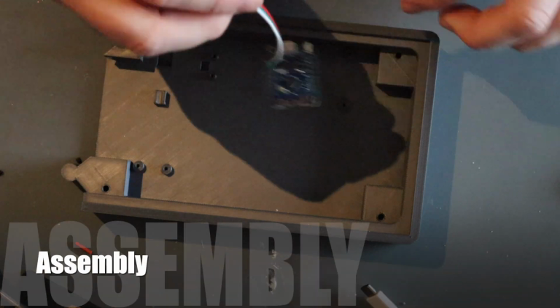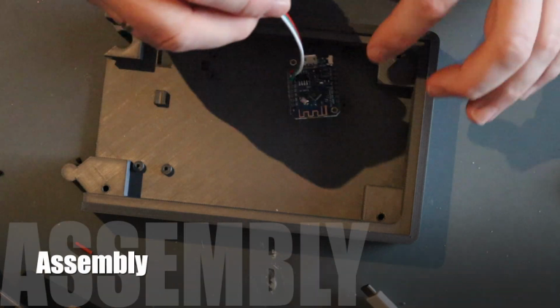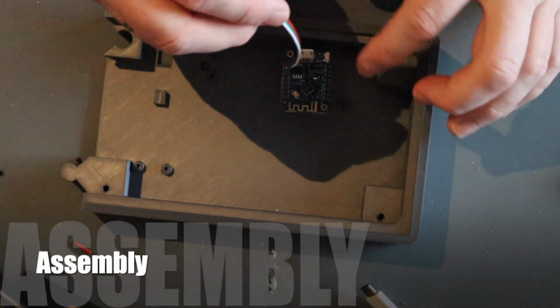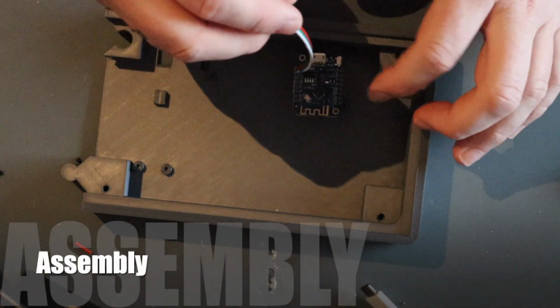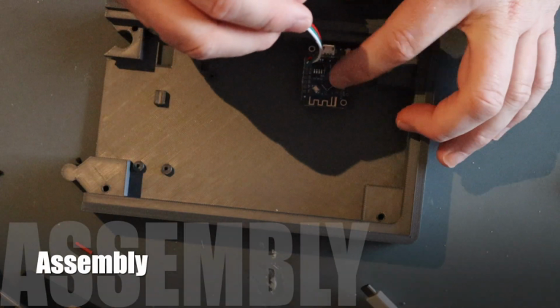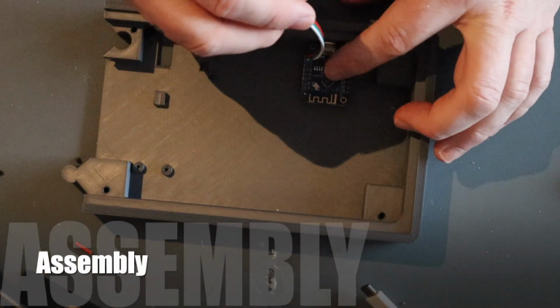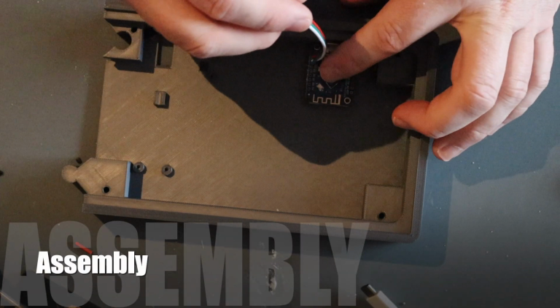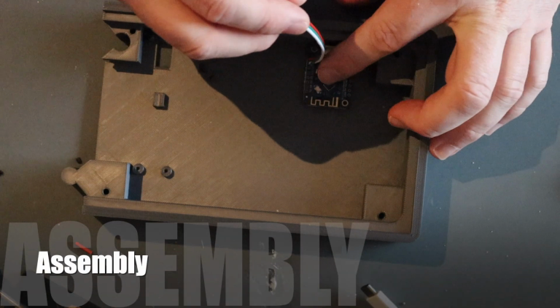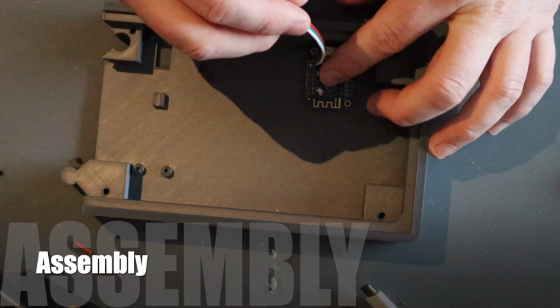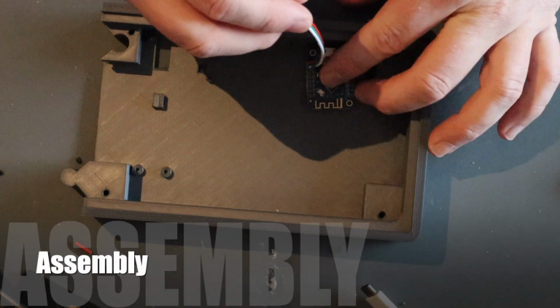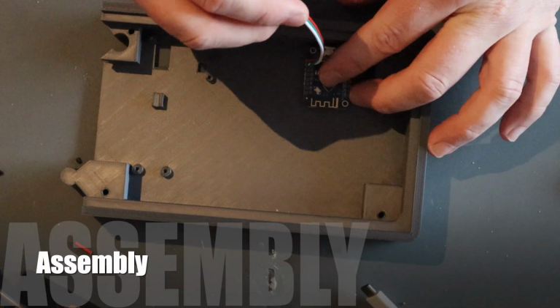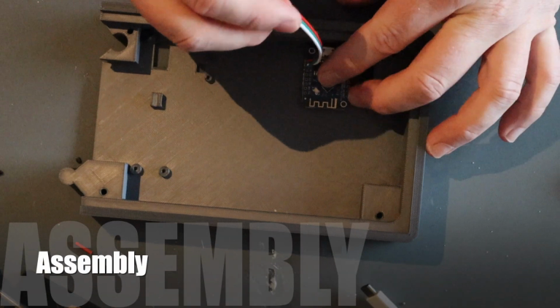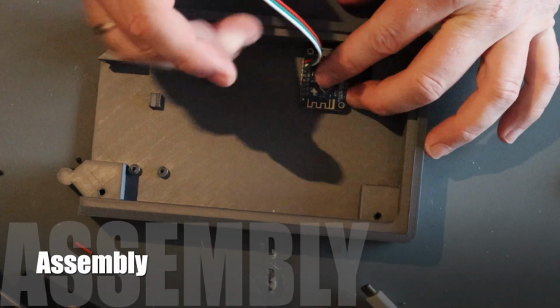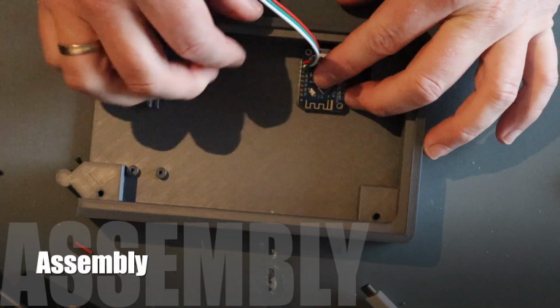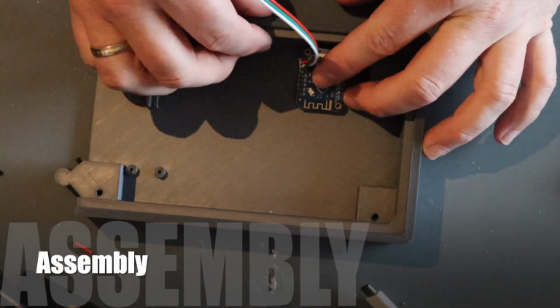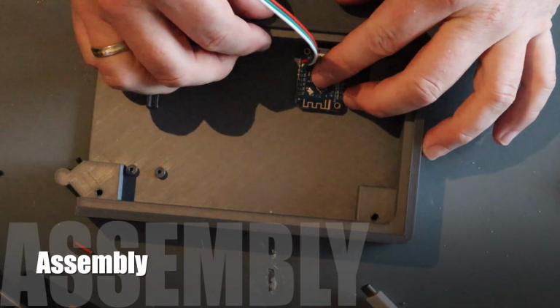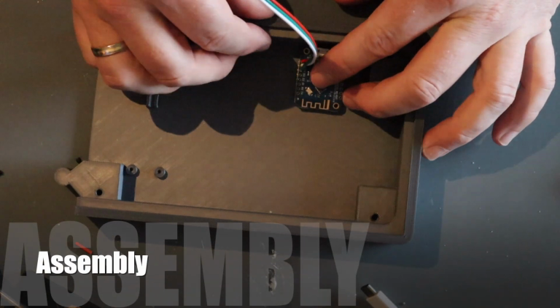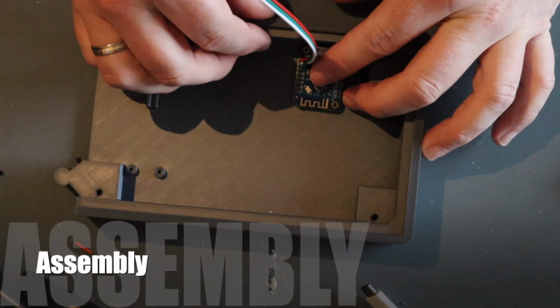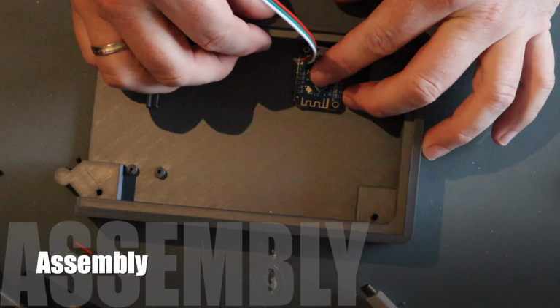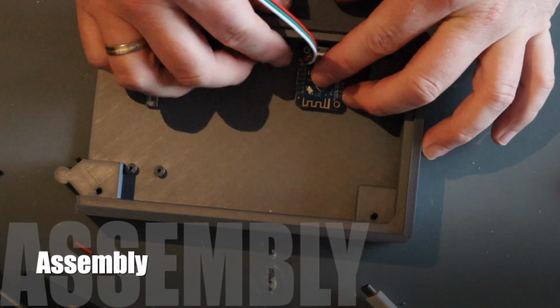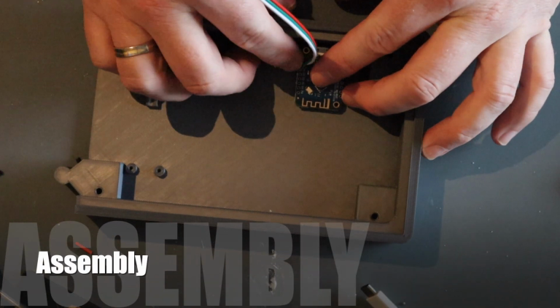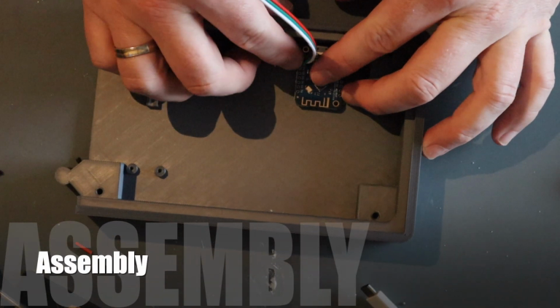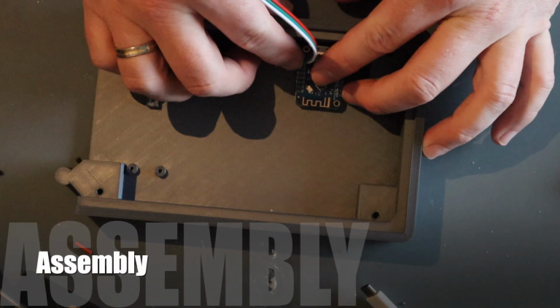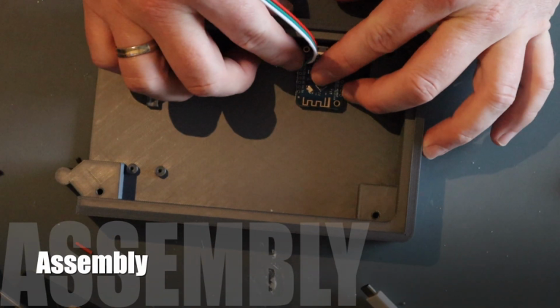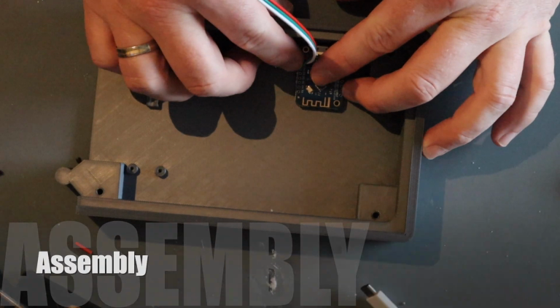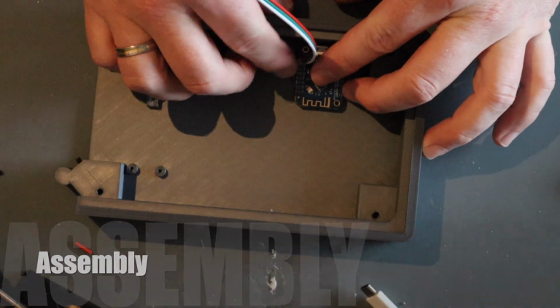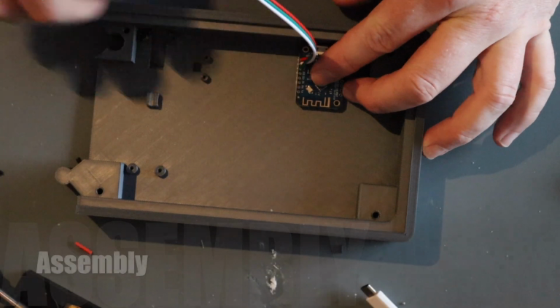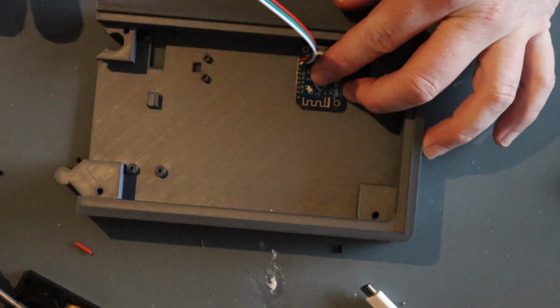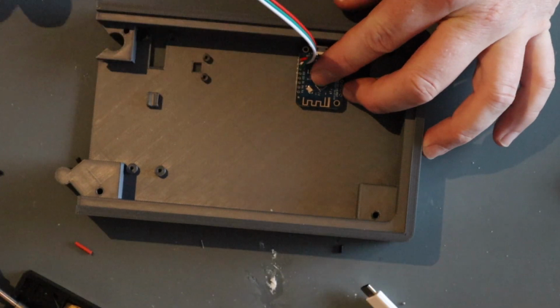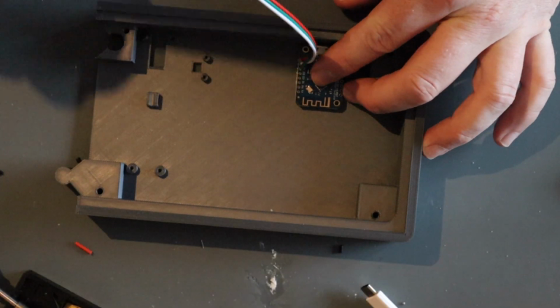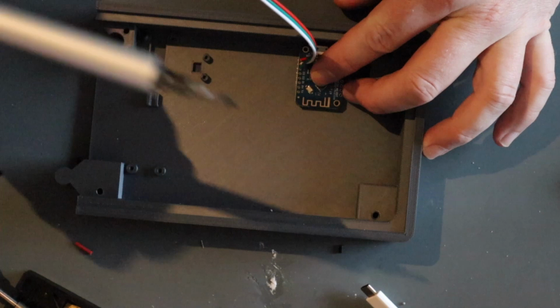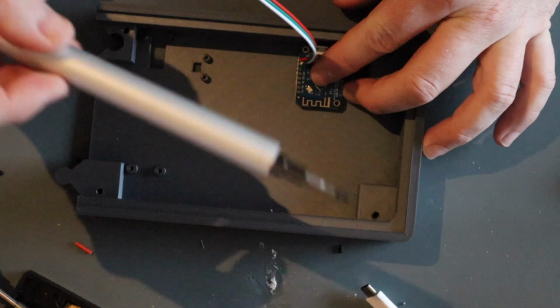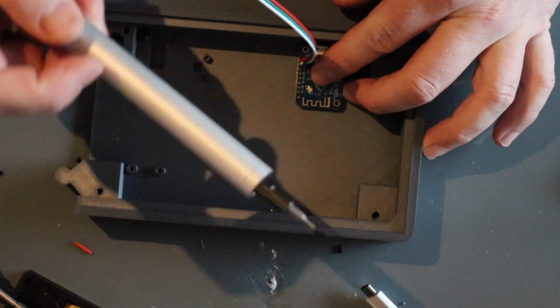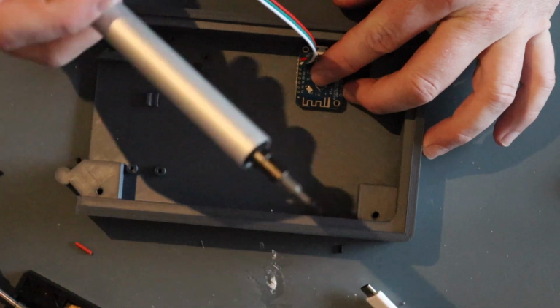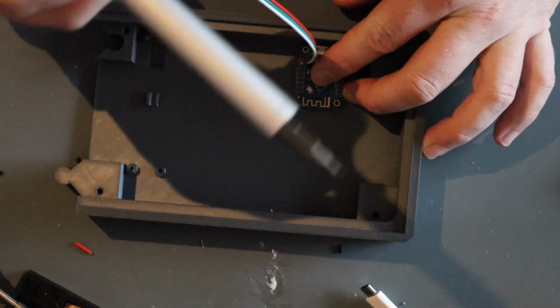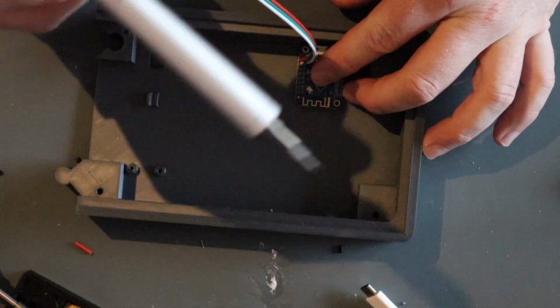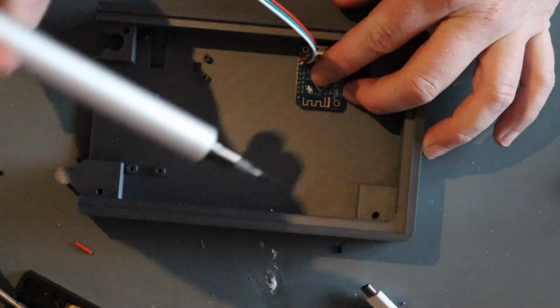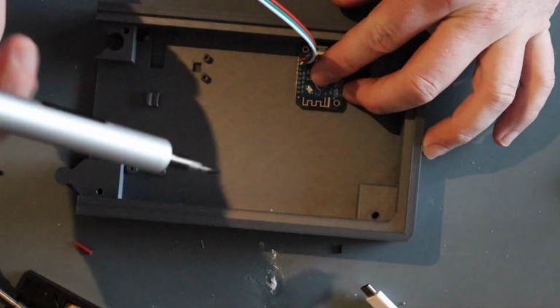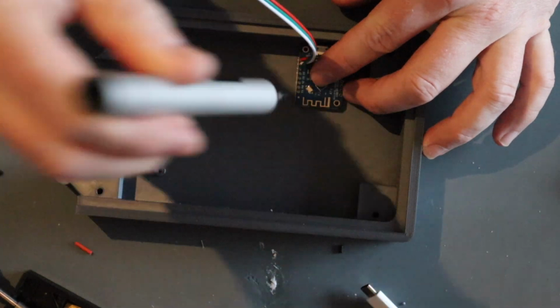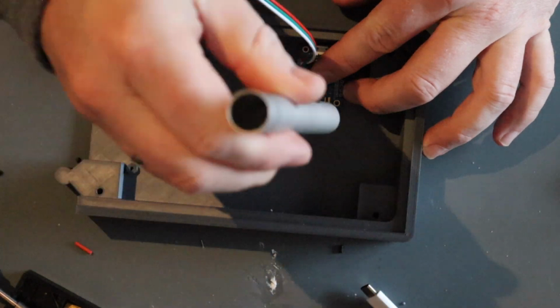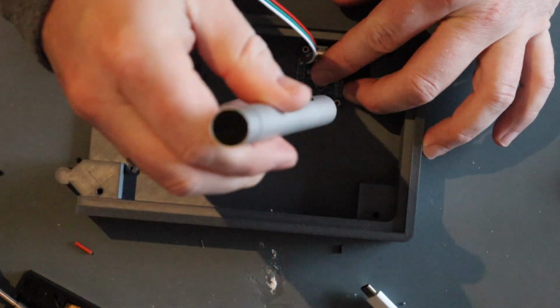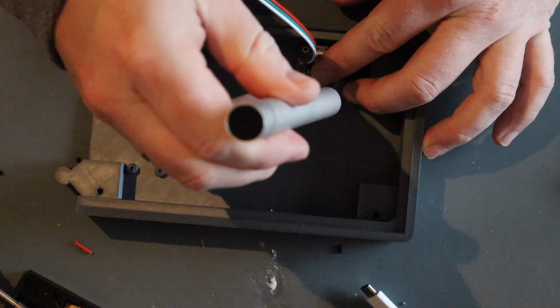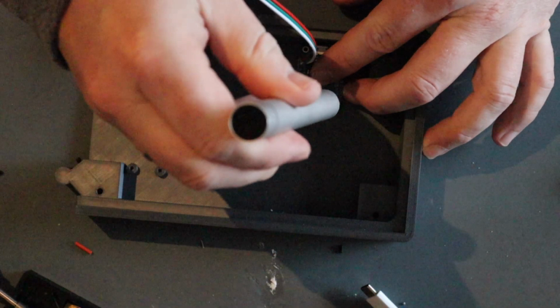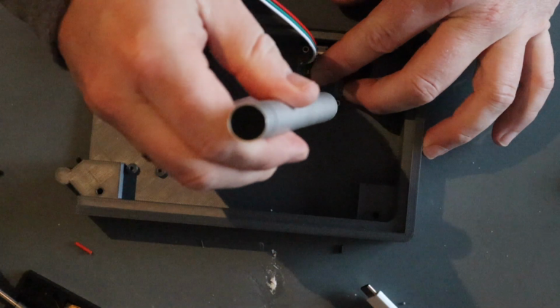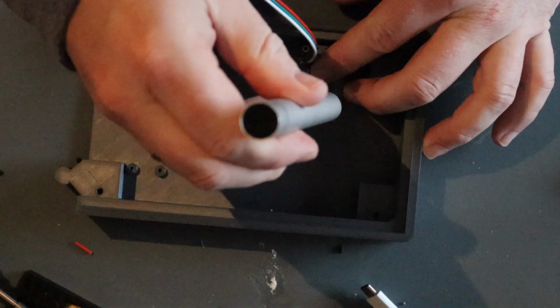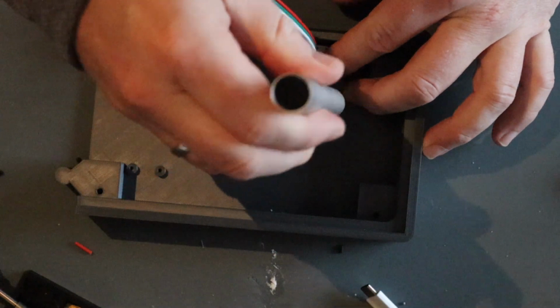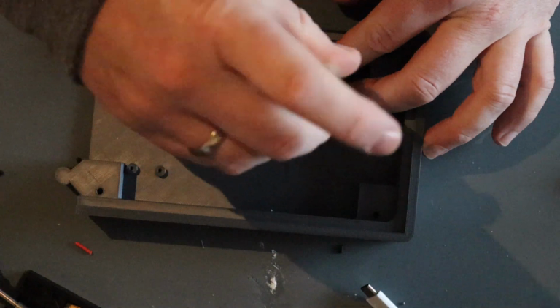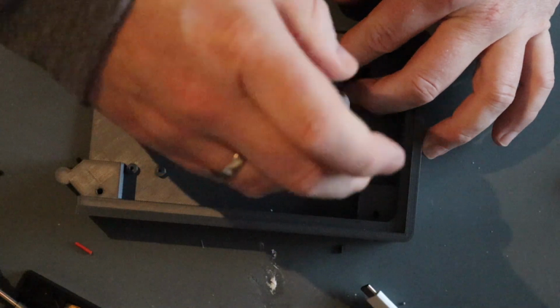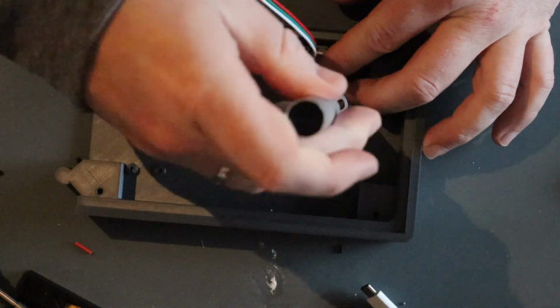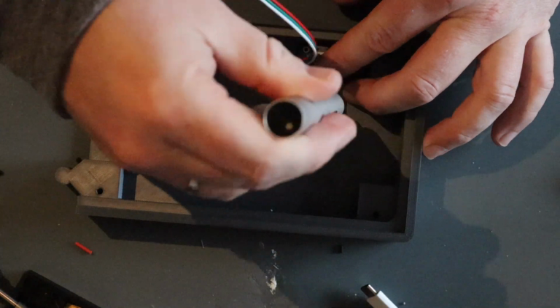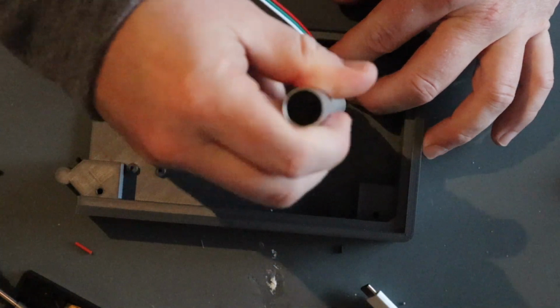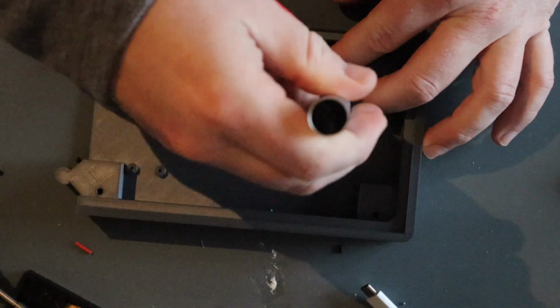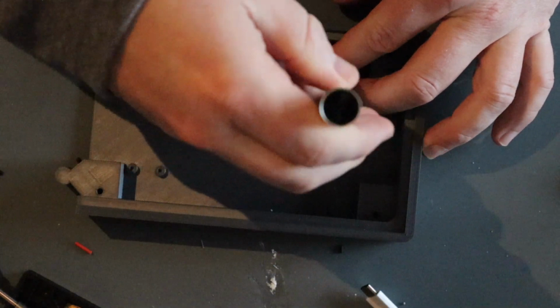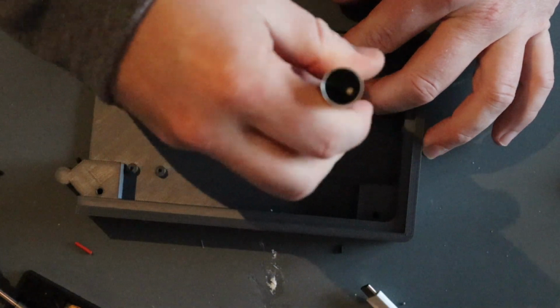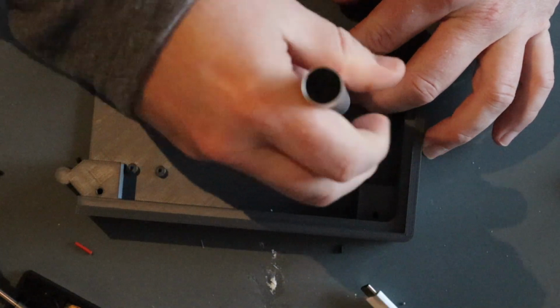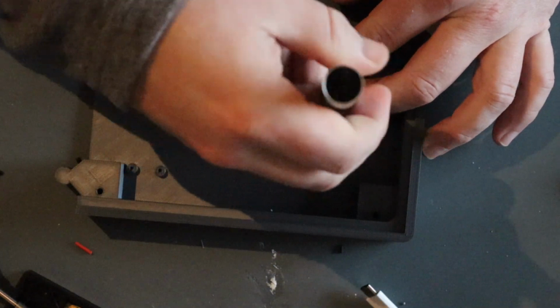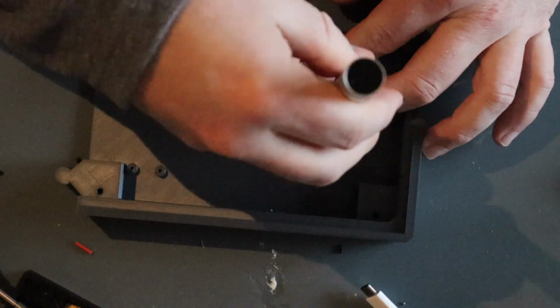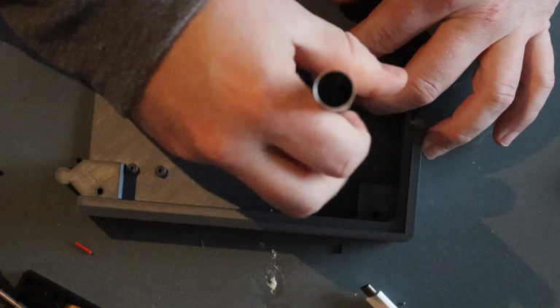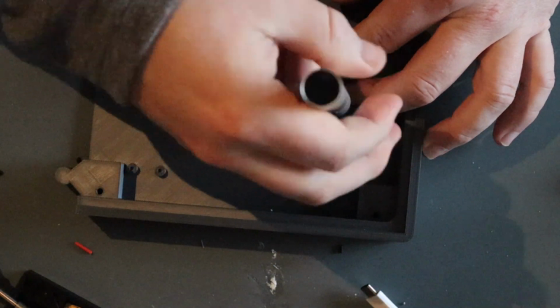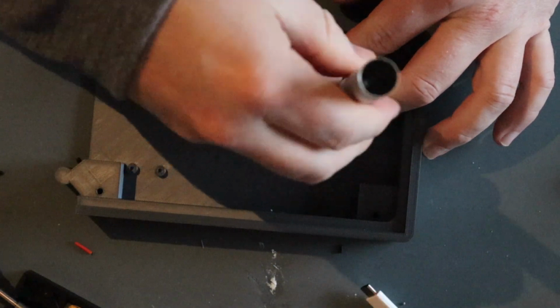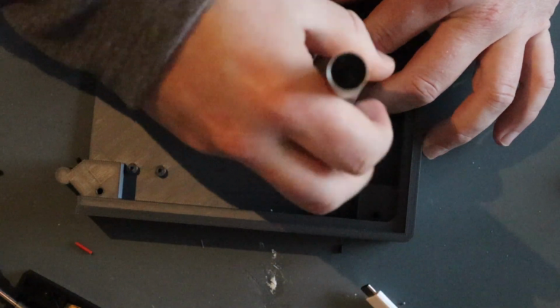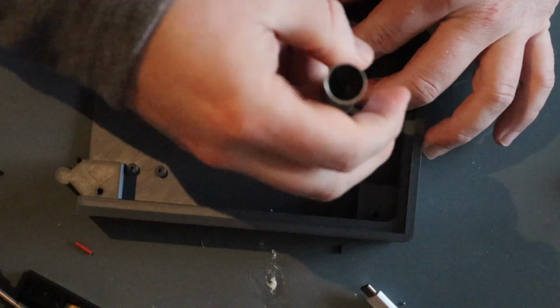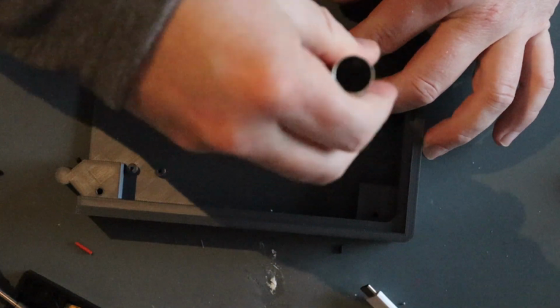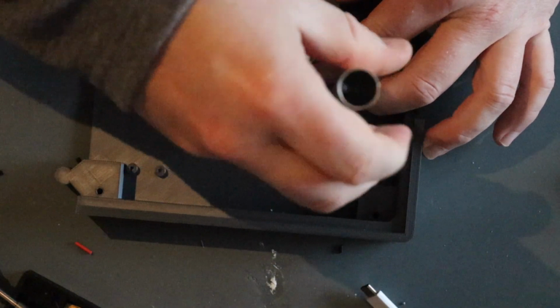After WLED is installed, we can put the WEMOS D1 Mini into the case. We use 2 M2 screws for that.